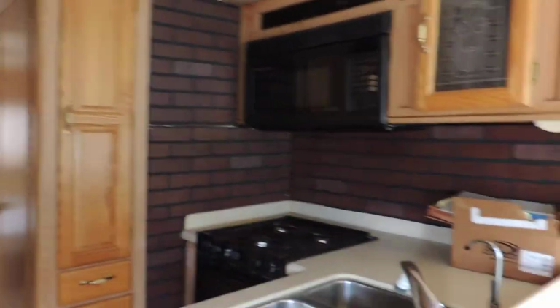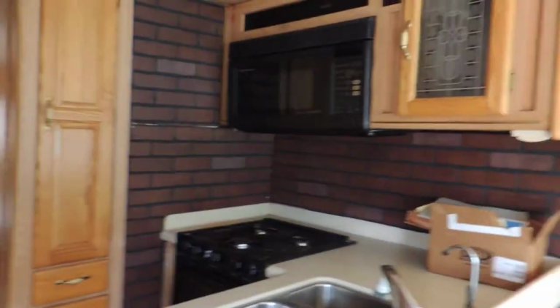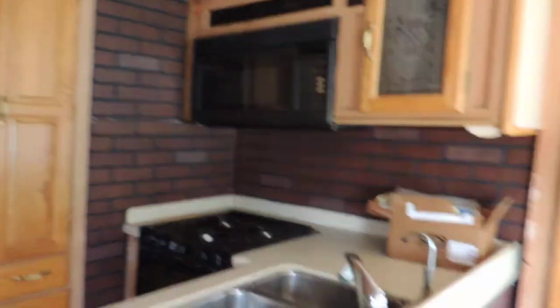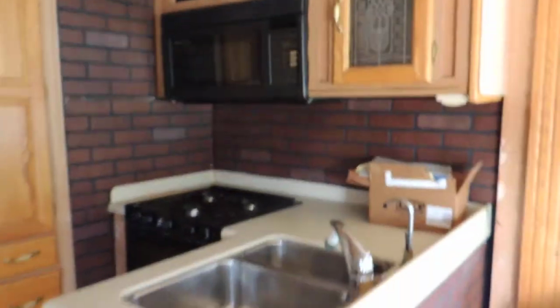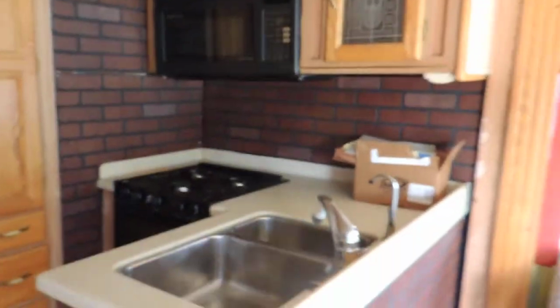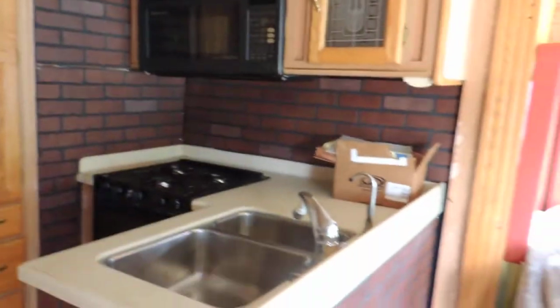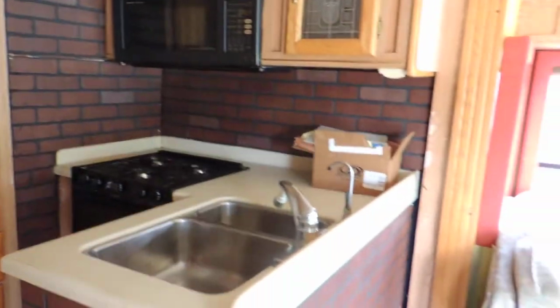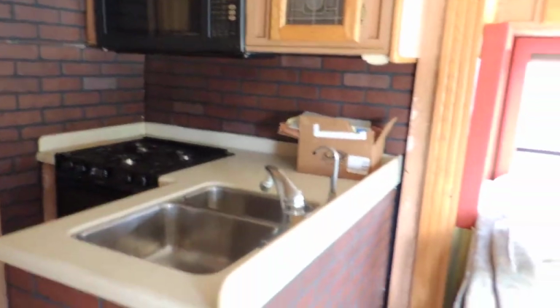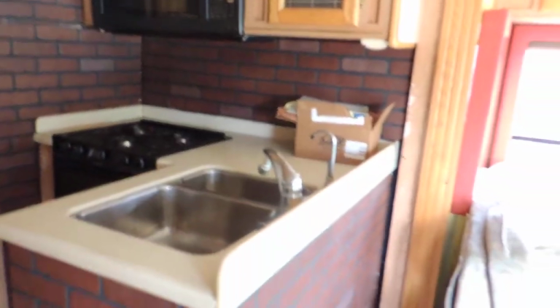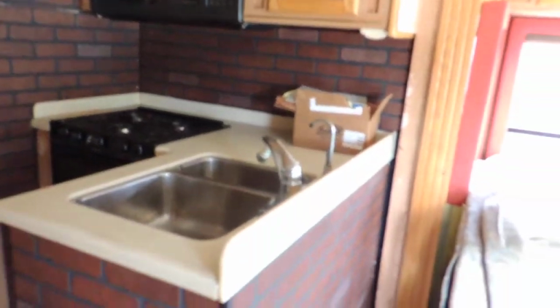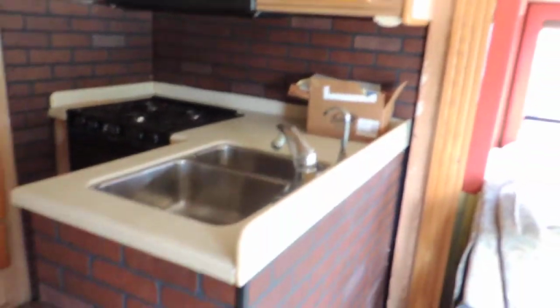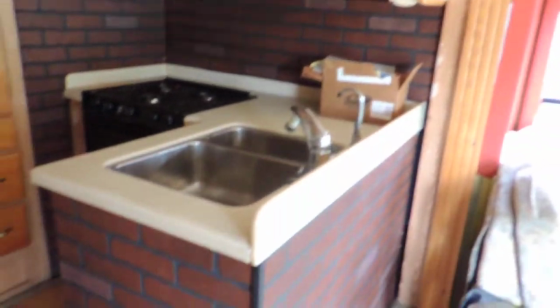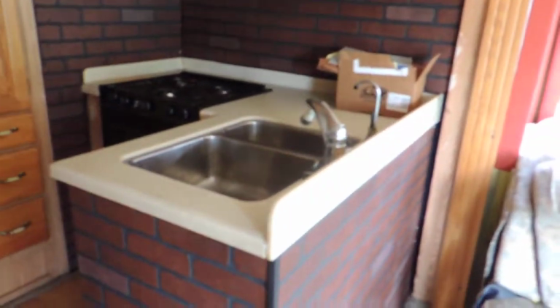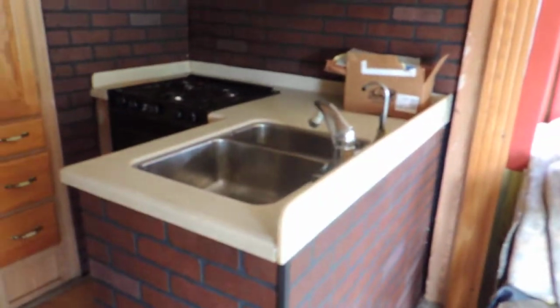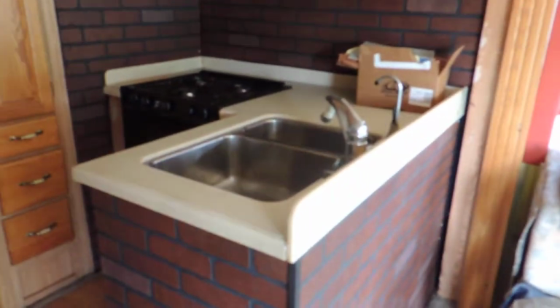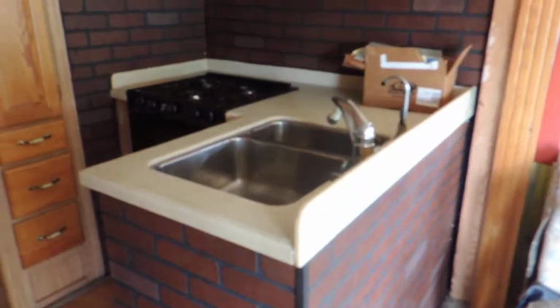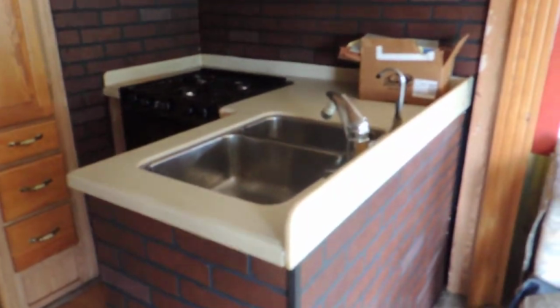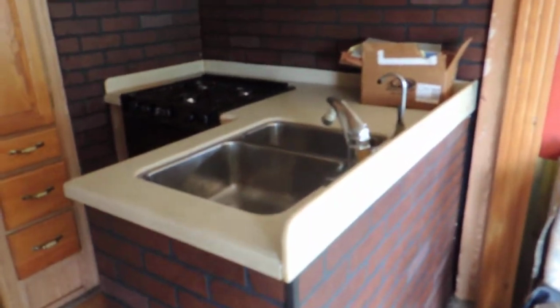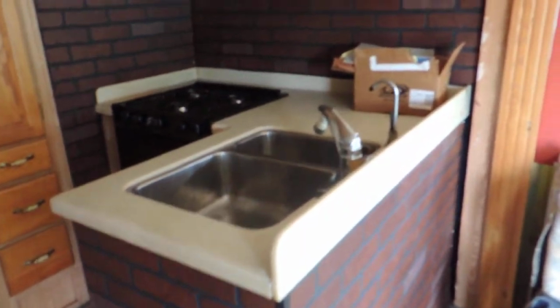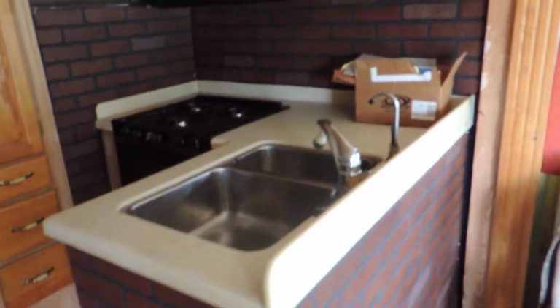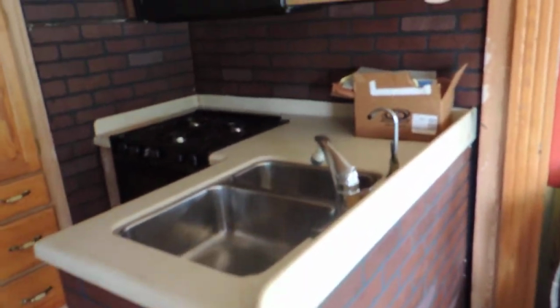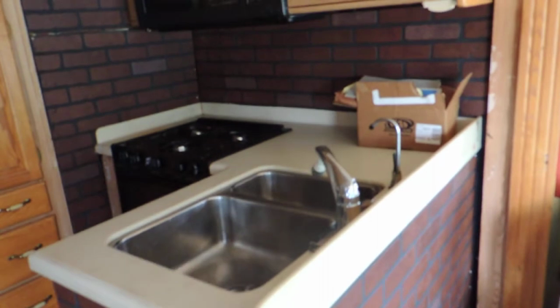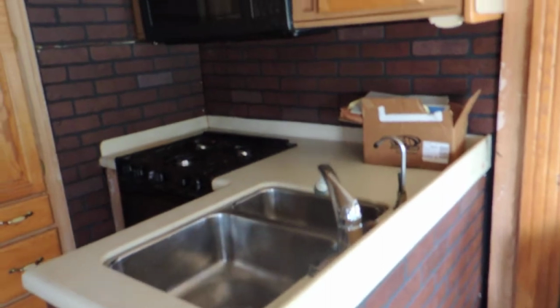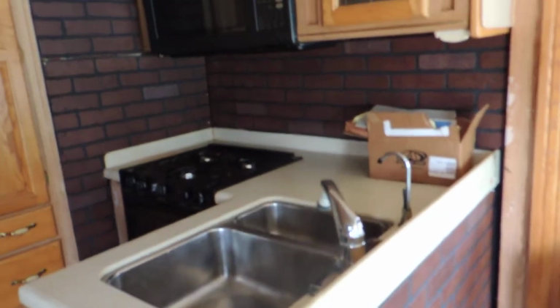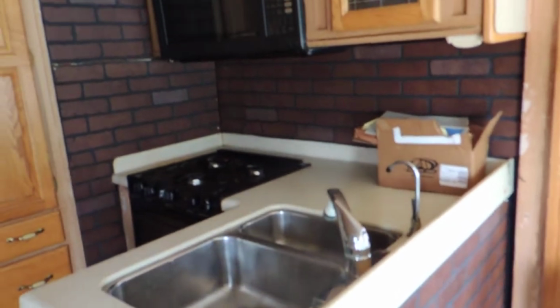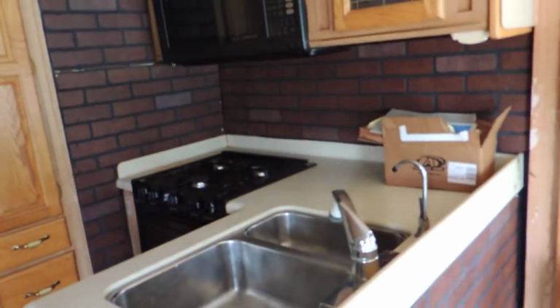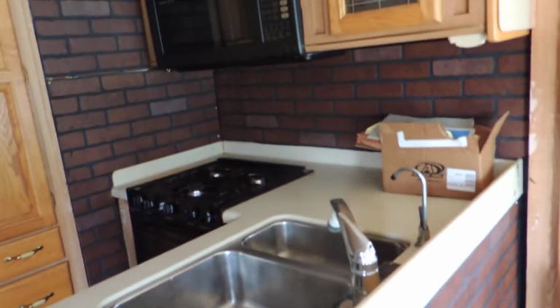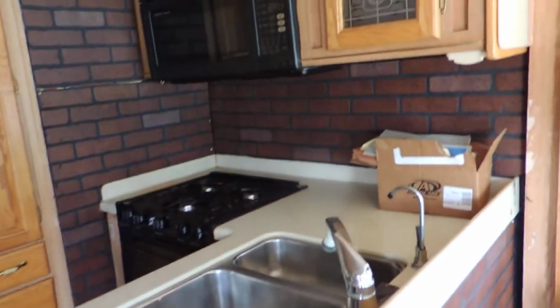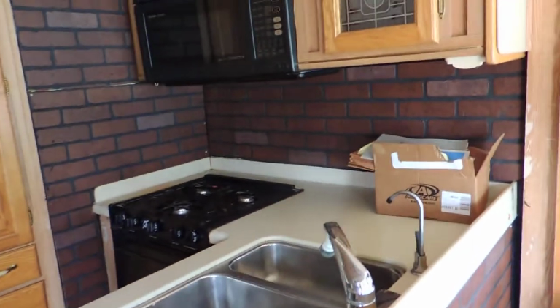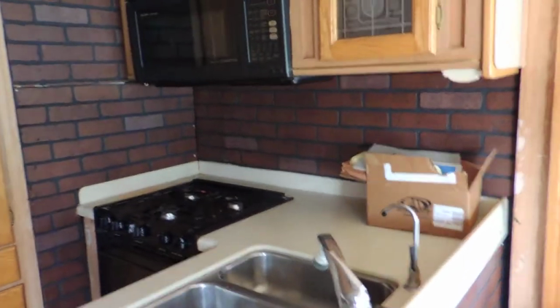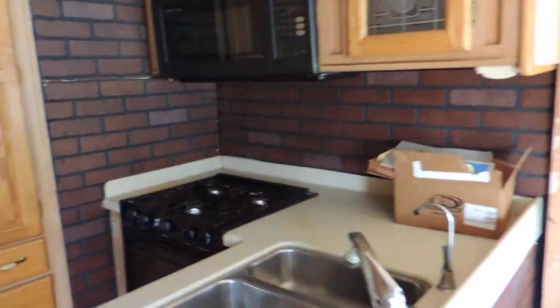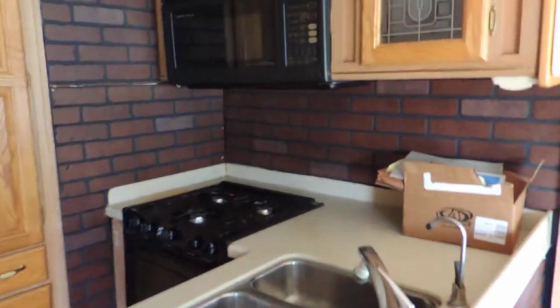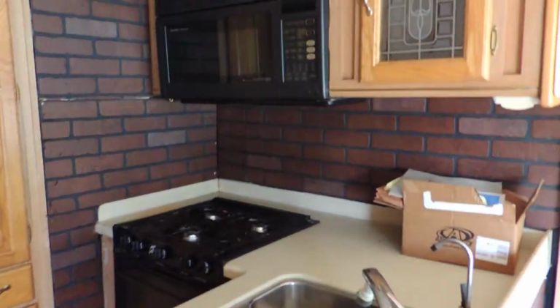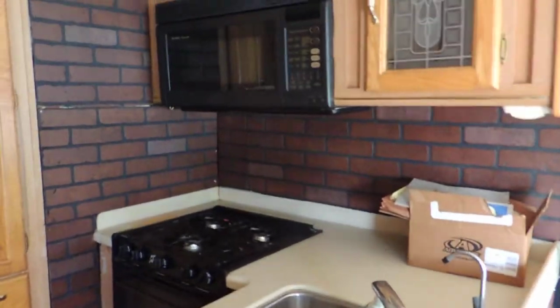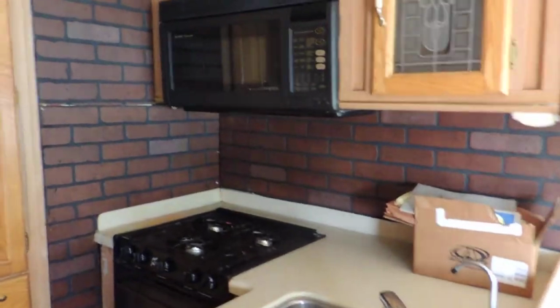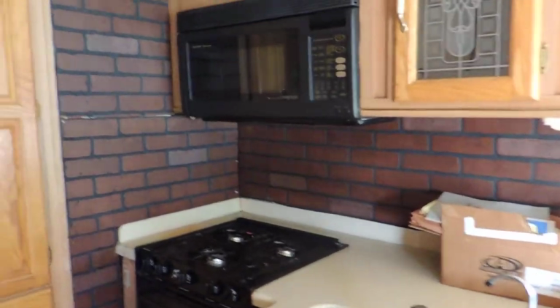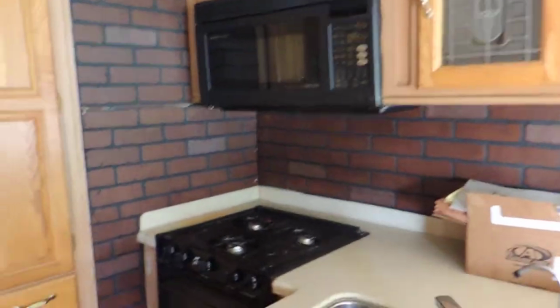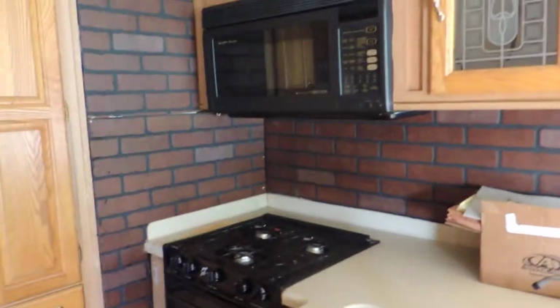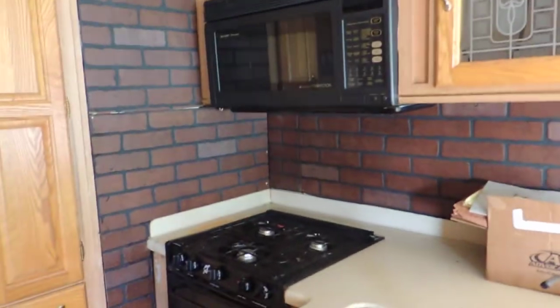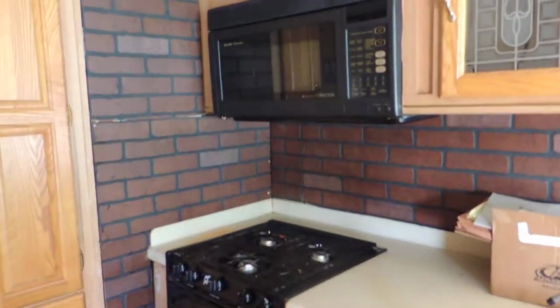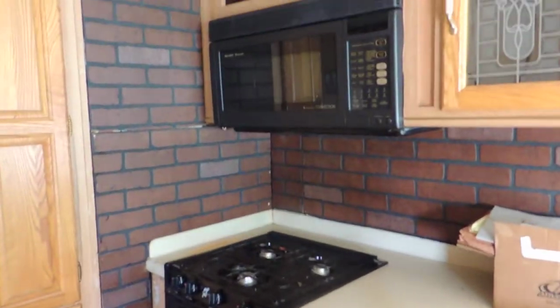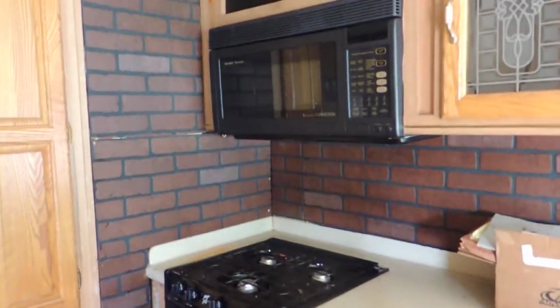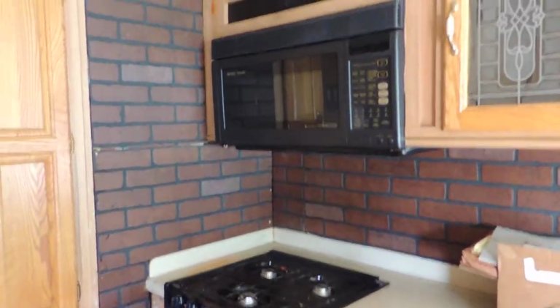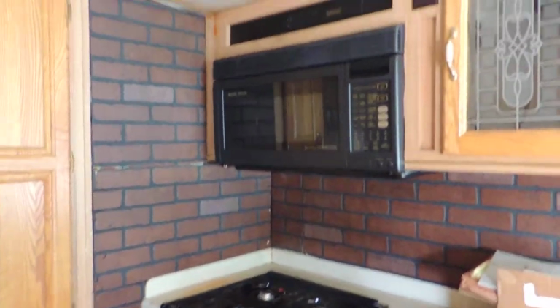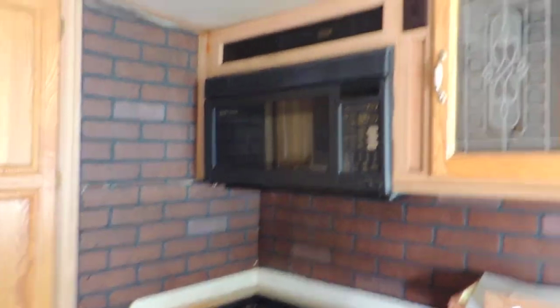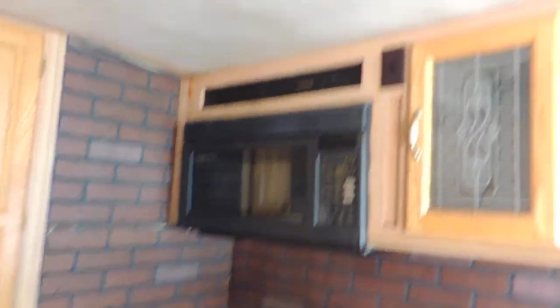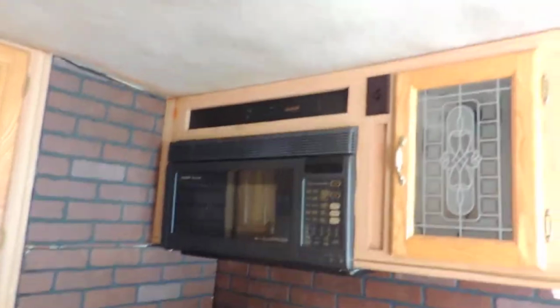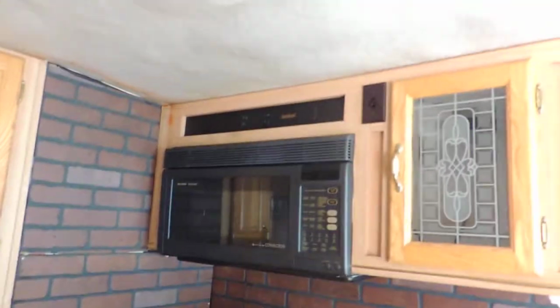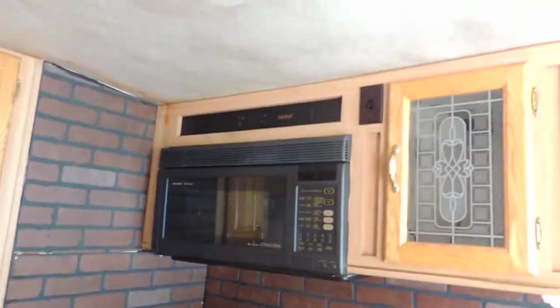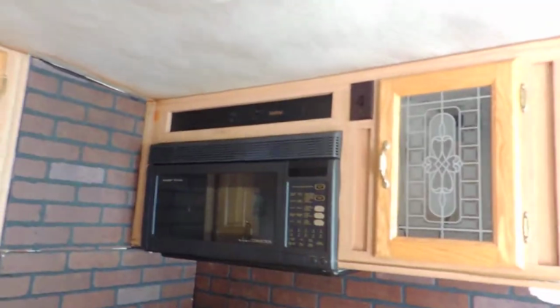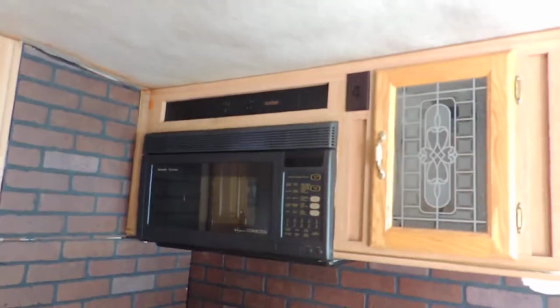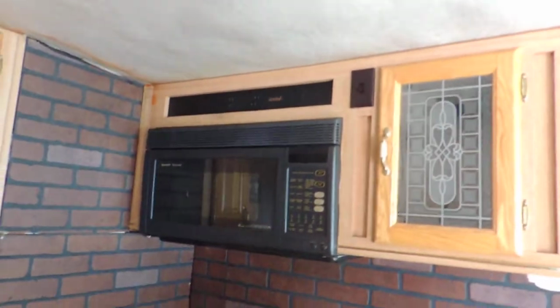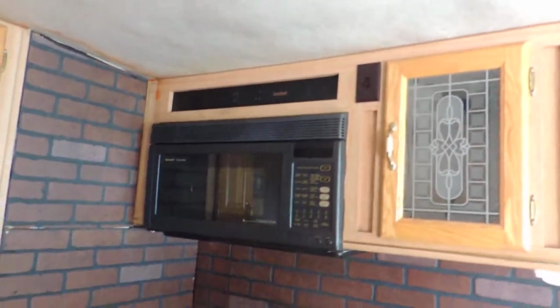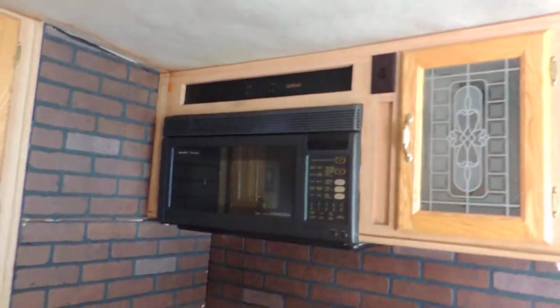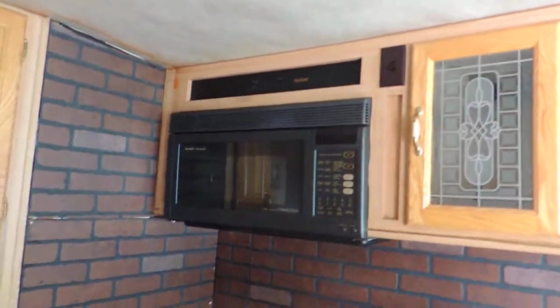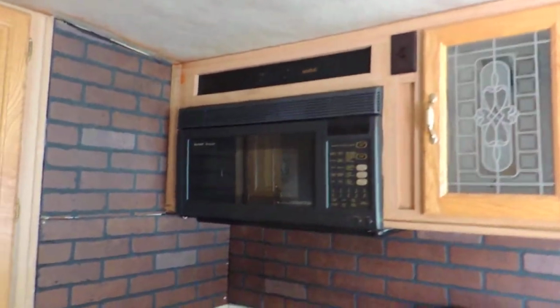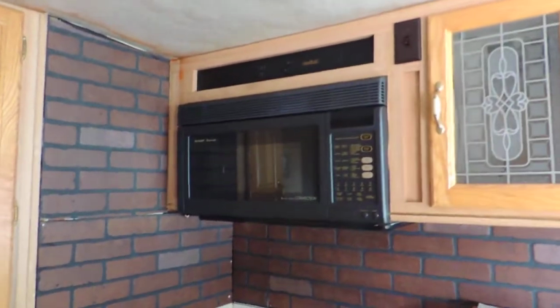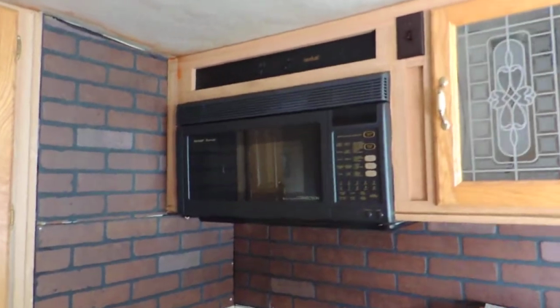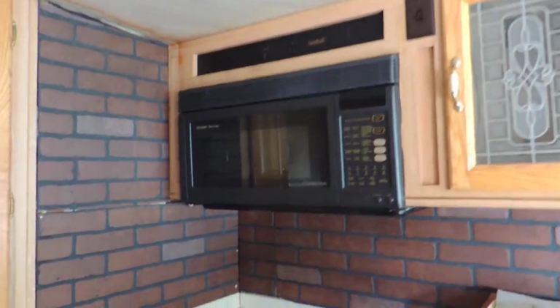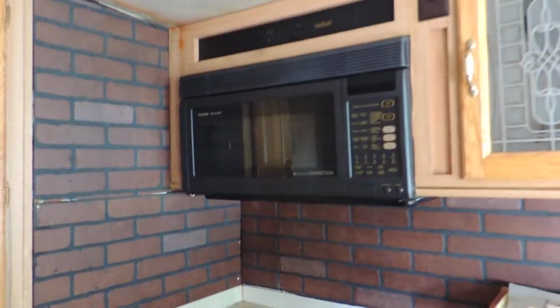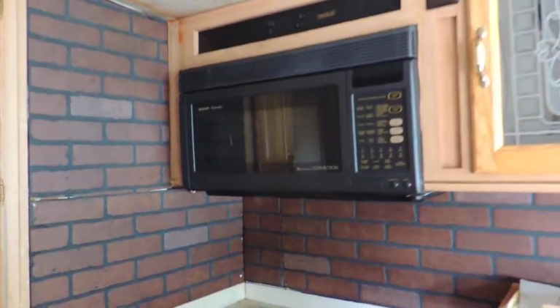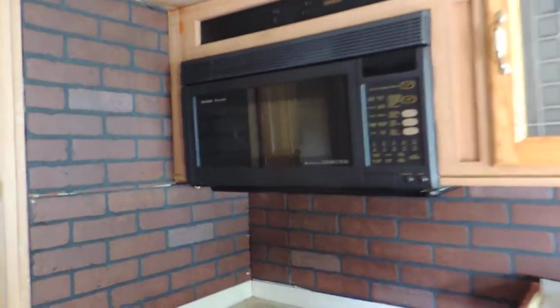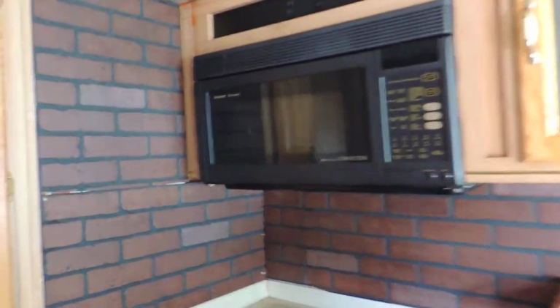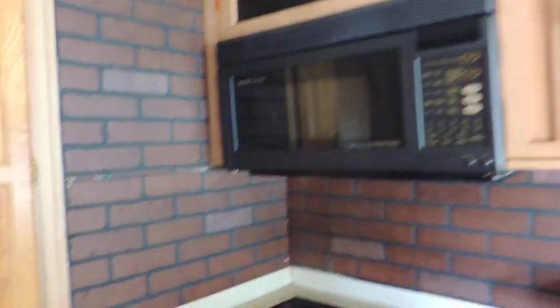On the right side is a kitchen with a double sink, three-burner Magic Chef stove and oven, and a Sharp carousel microwave.